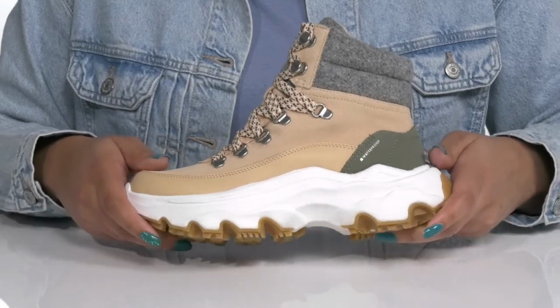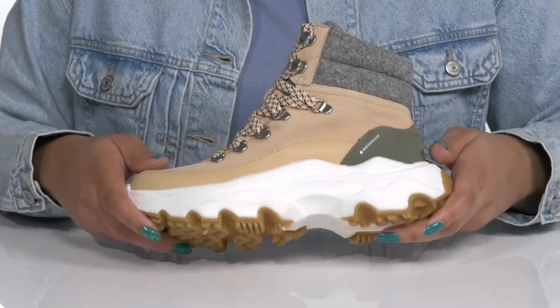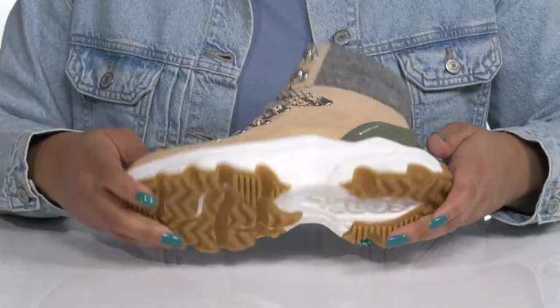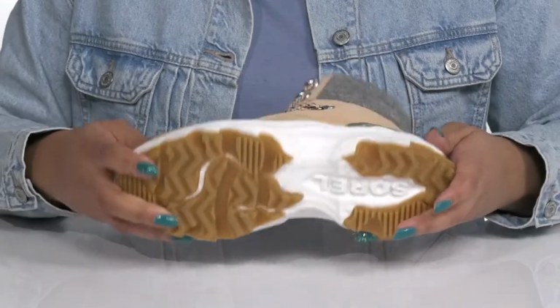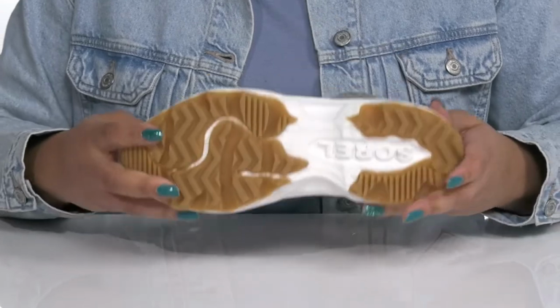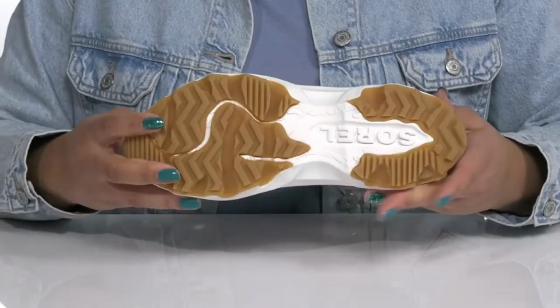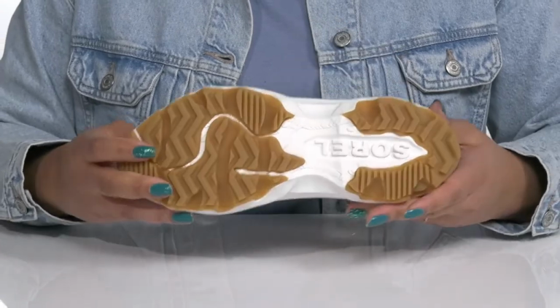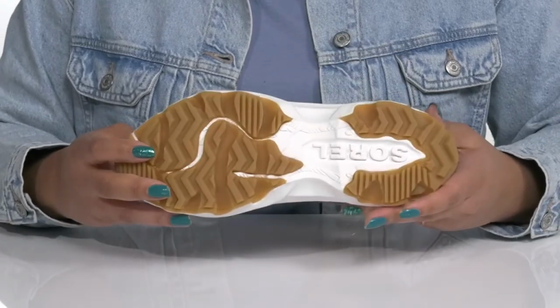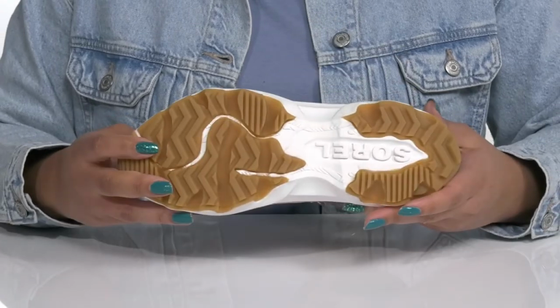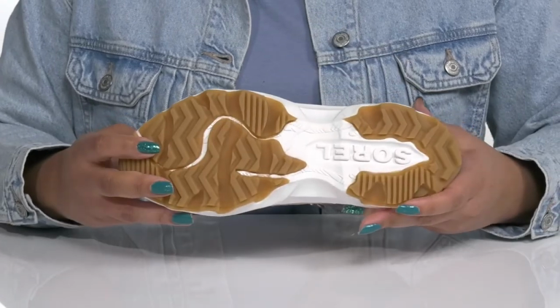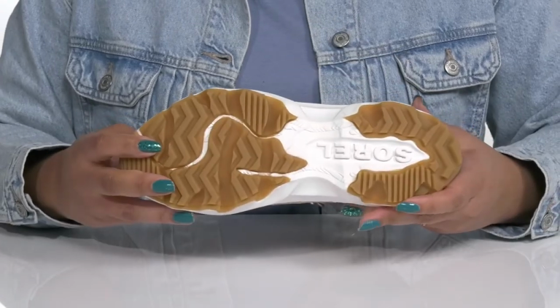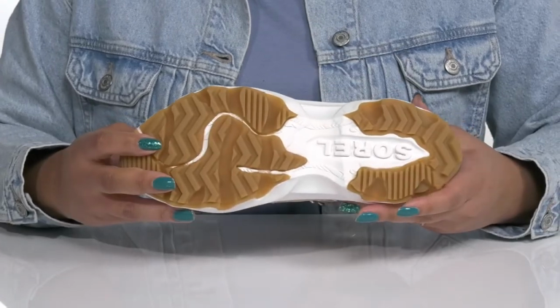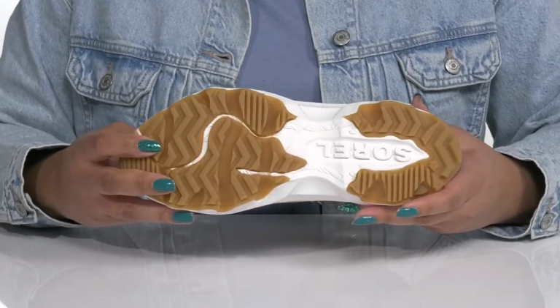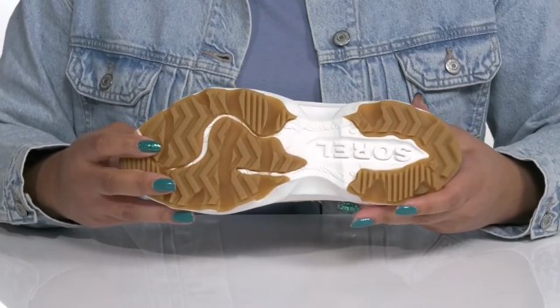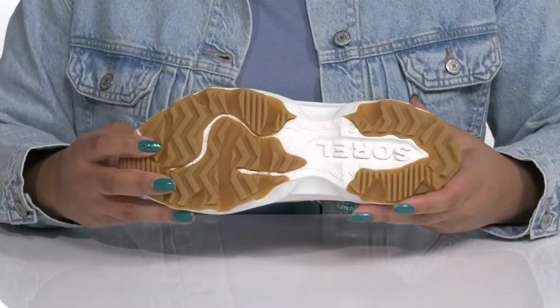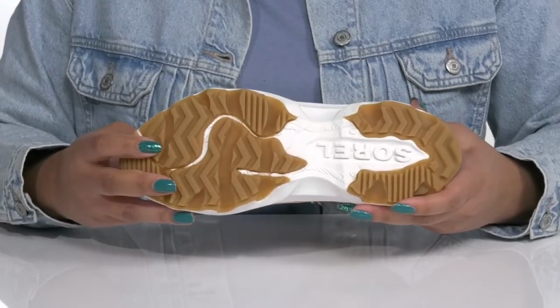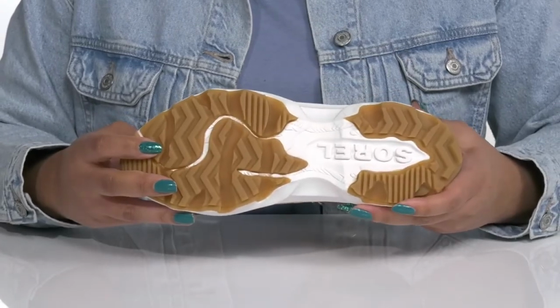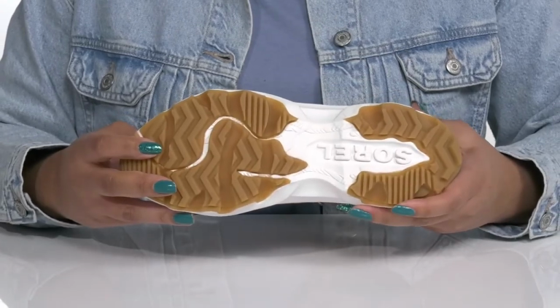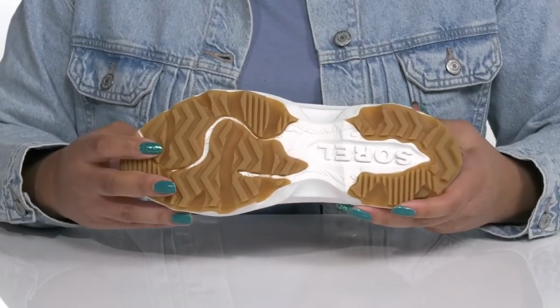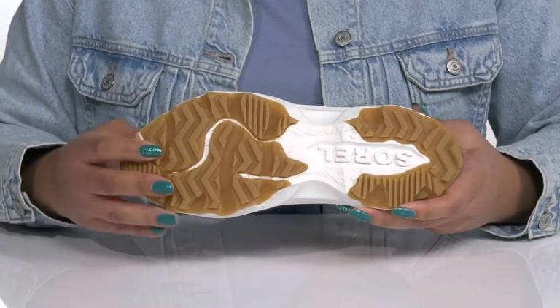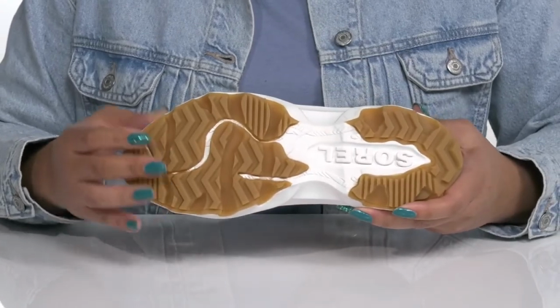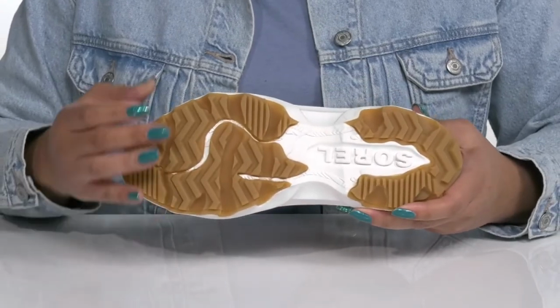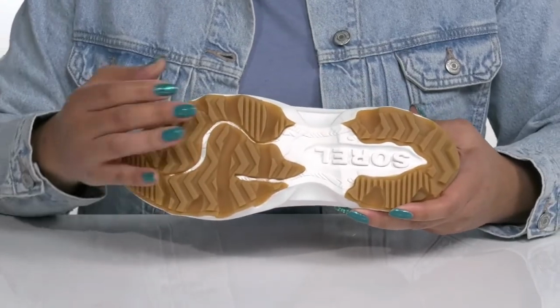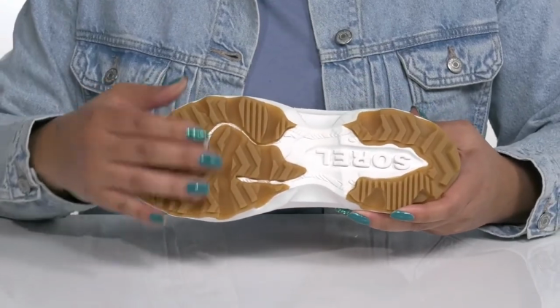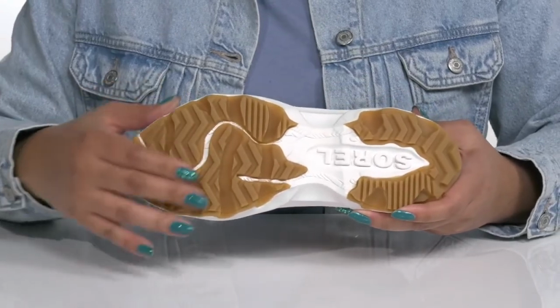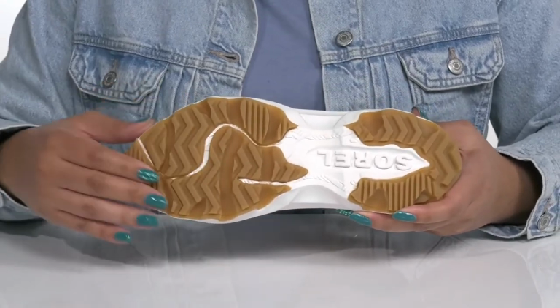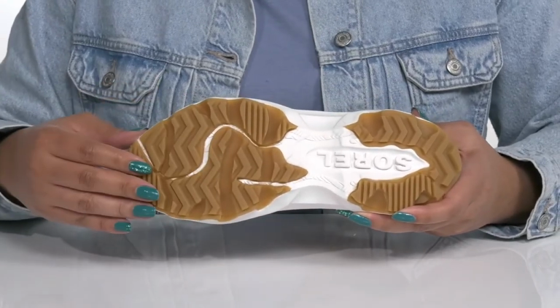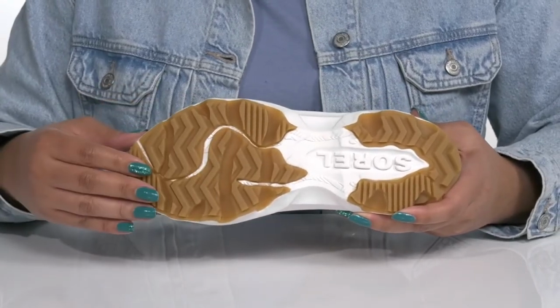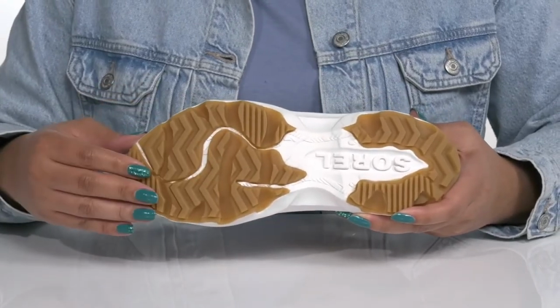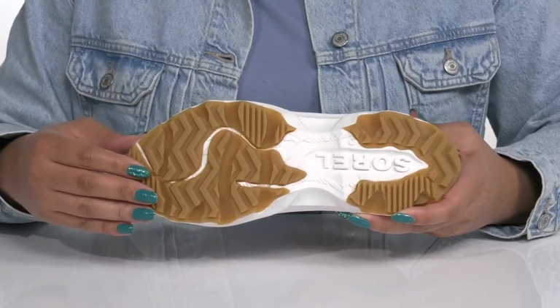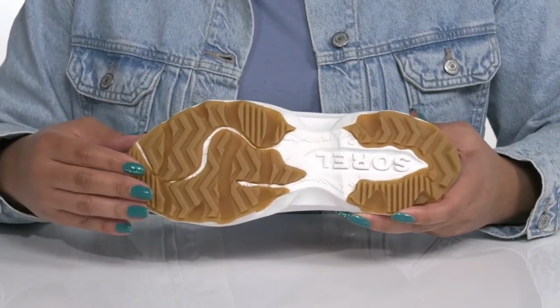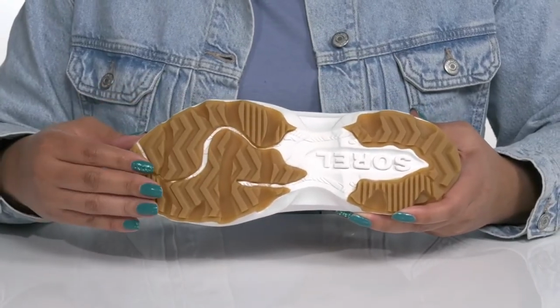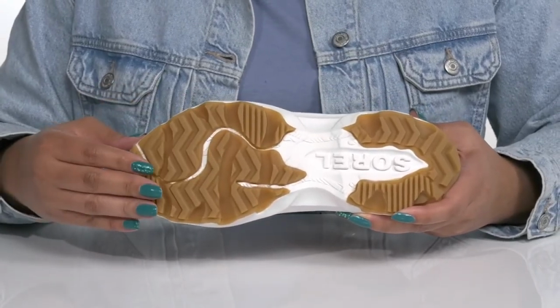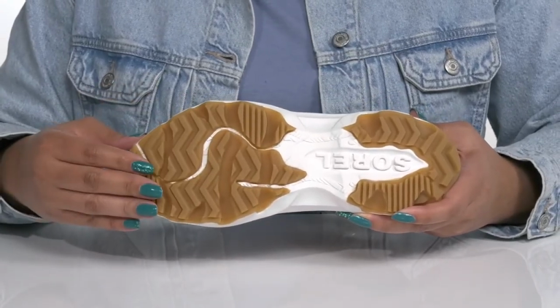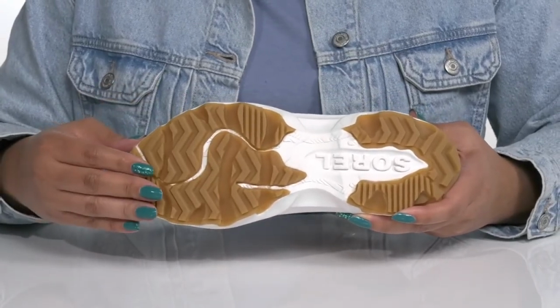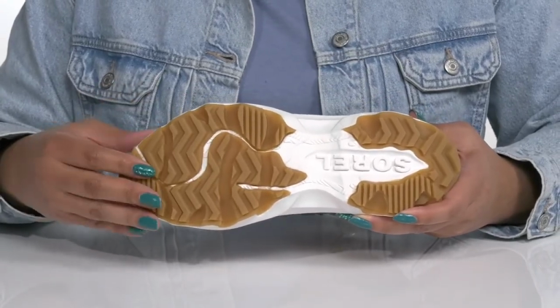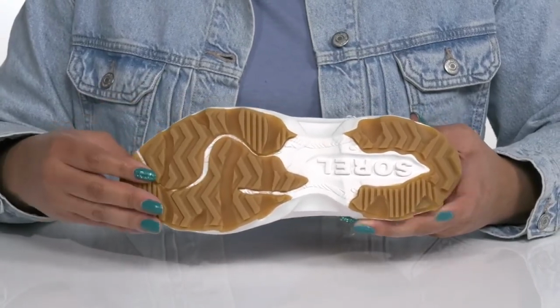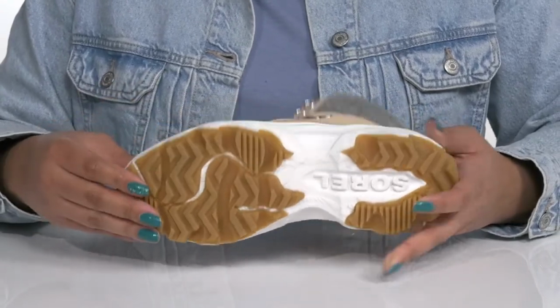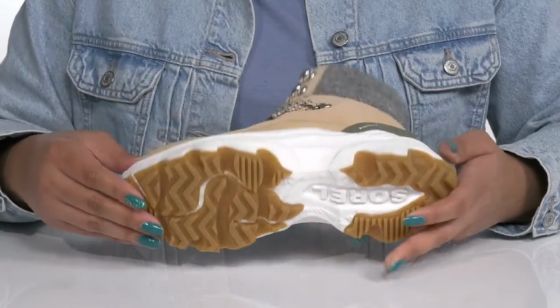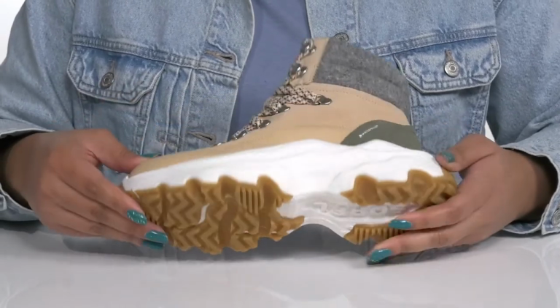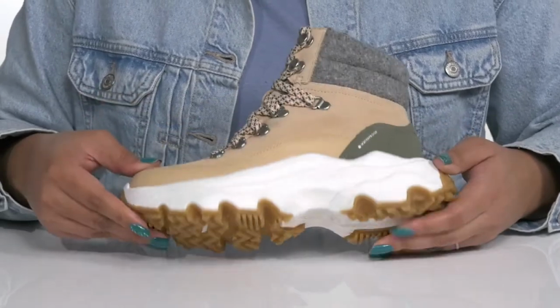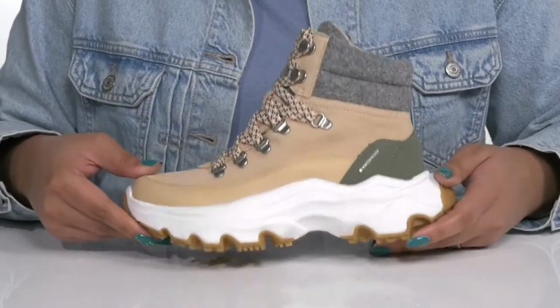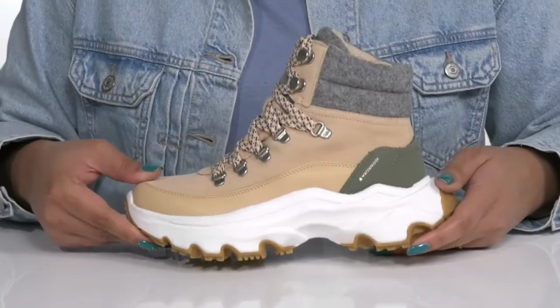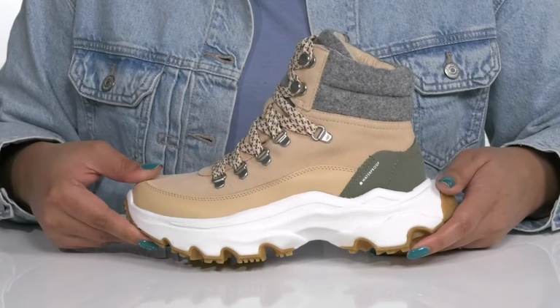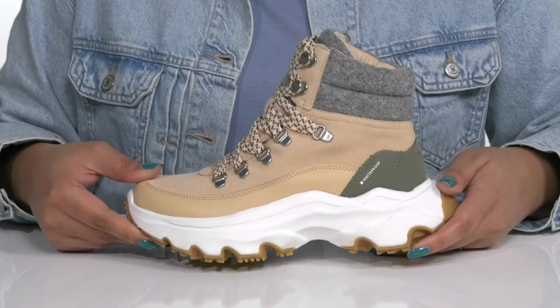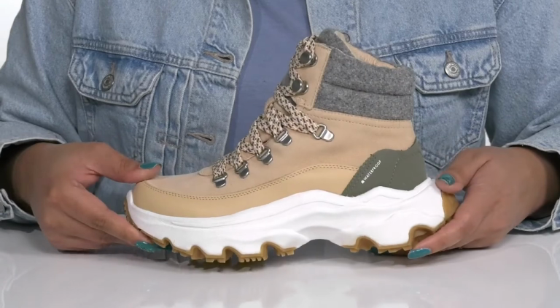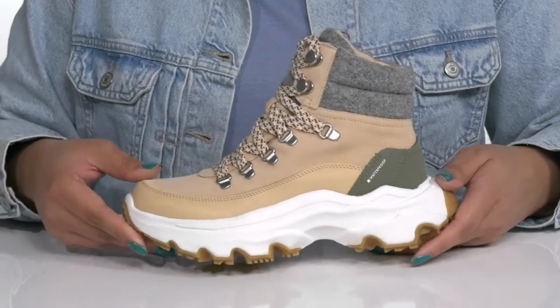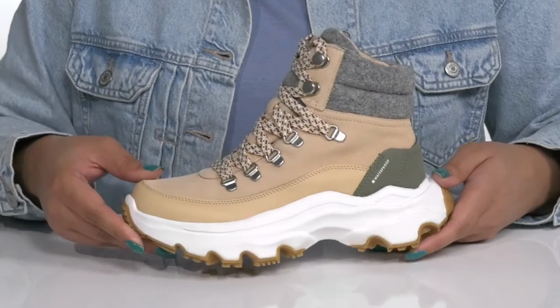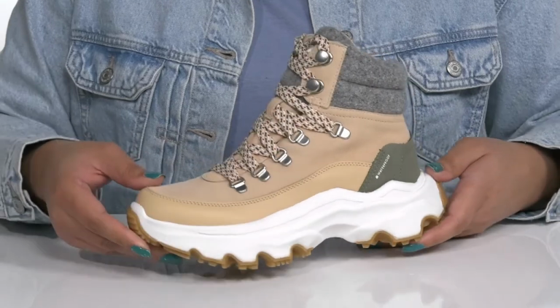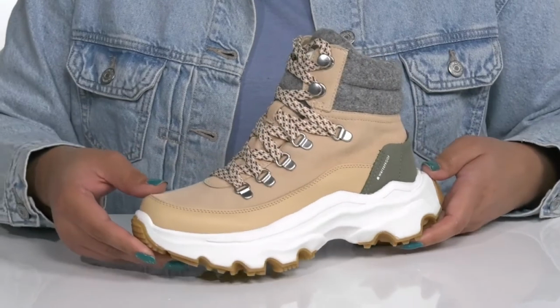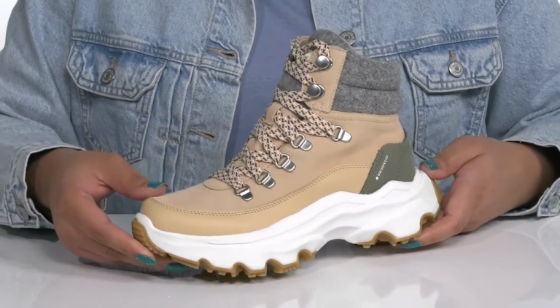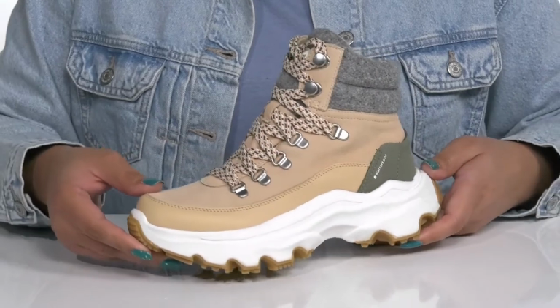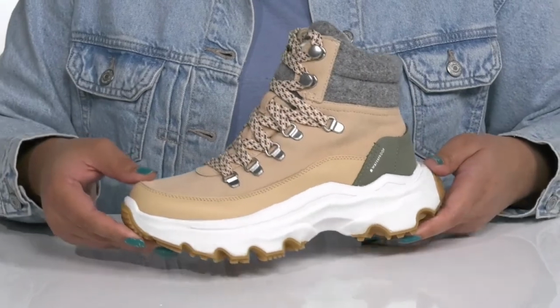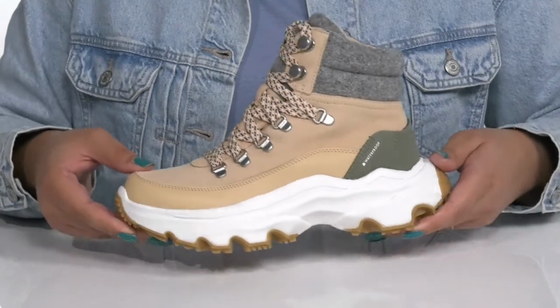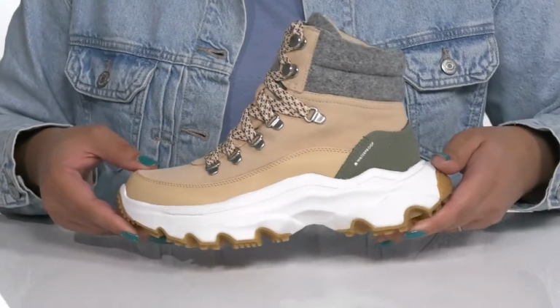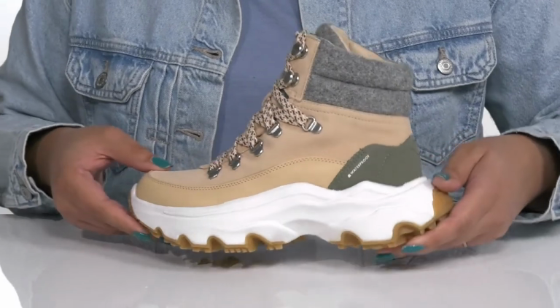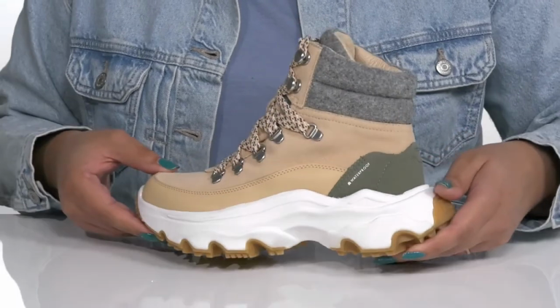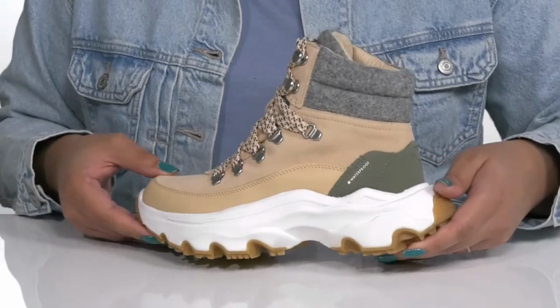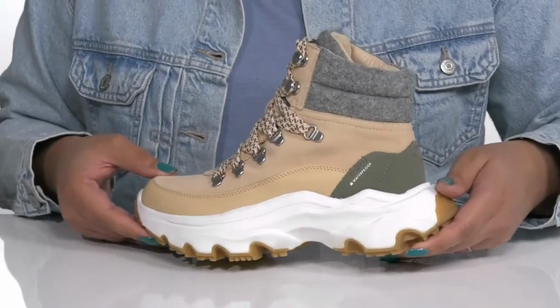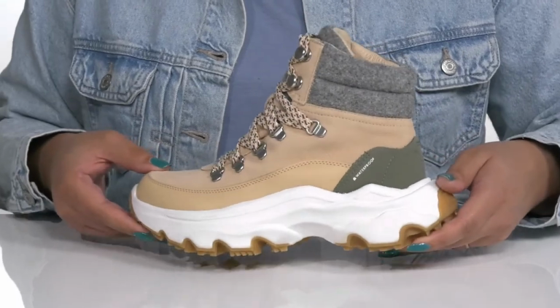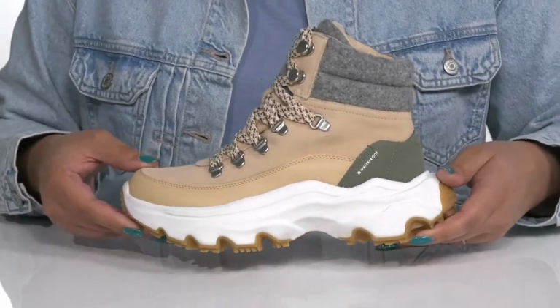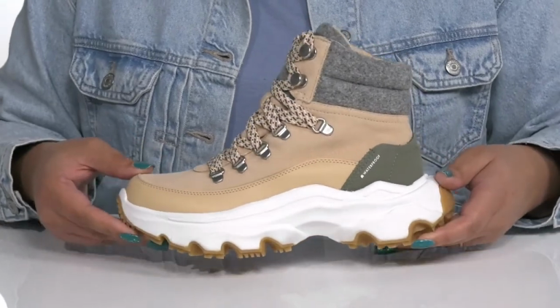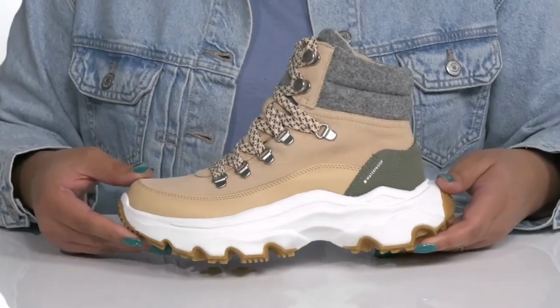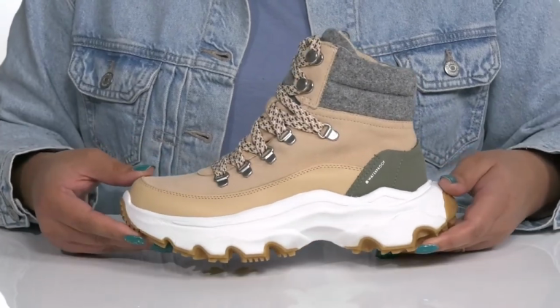It's all on top of a durable synthetic outsole that has textured lugs to keep you stable. Make these your go-to pair for the winter.